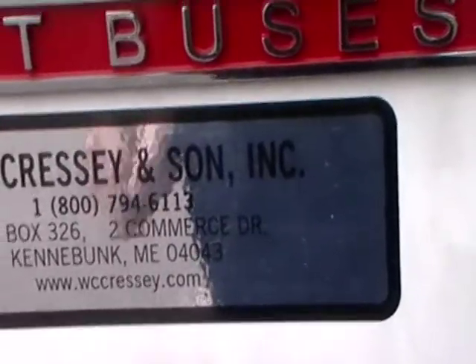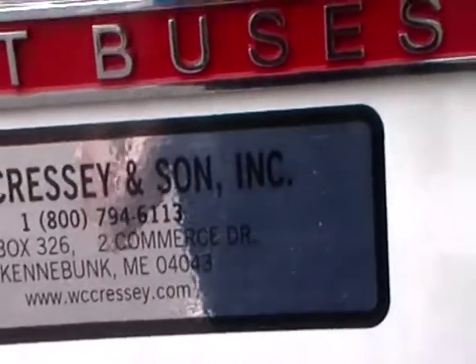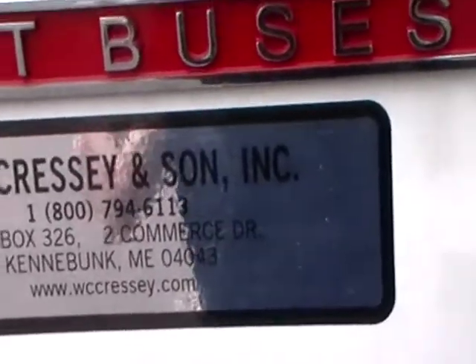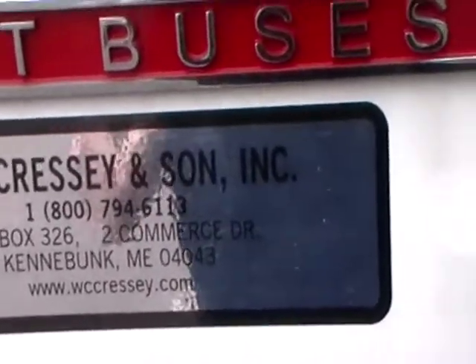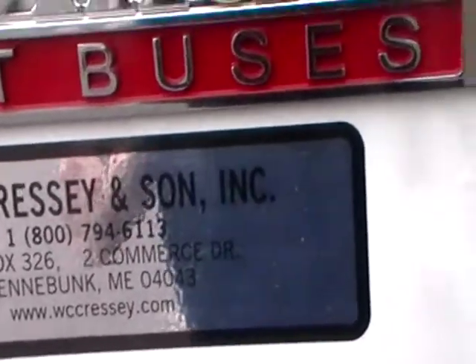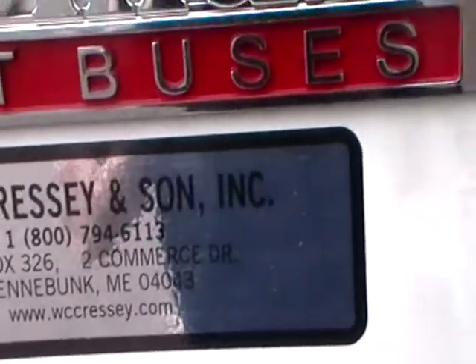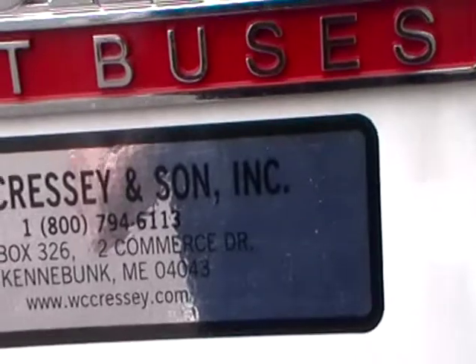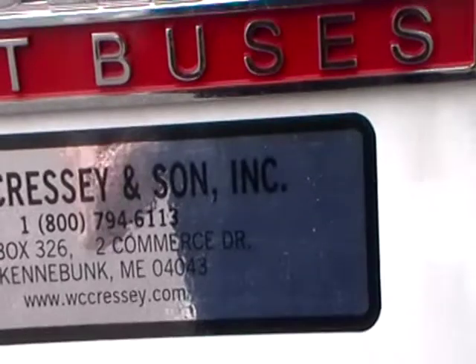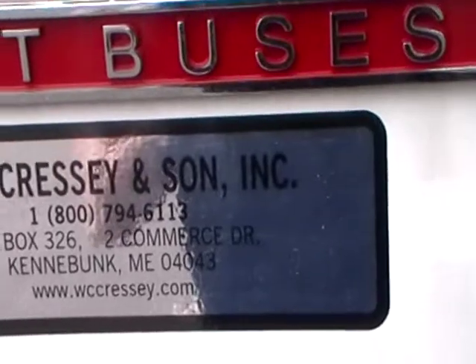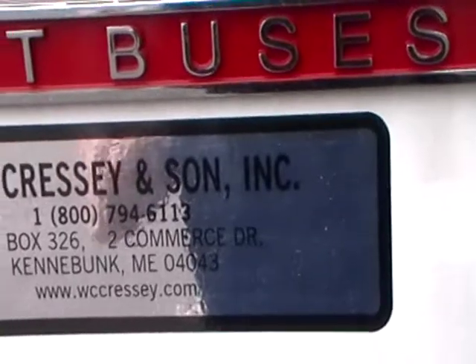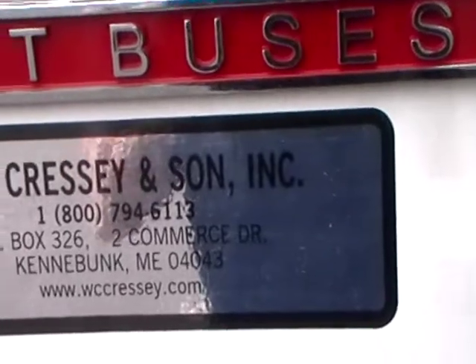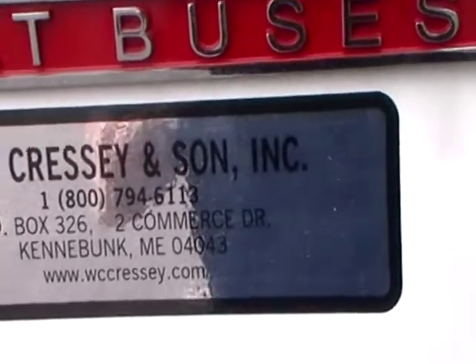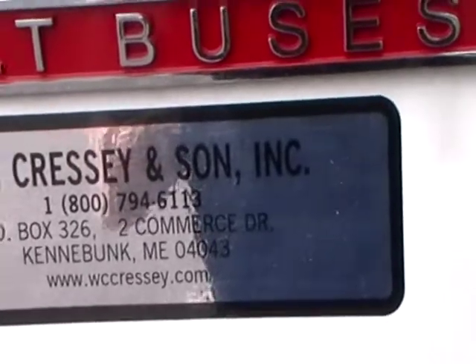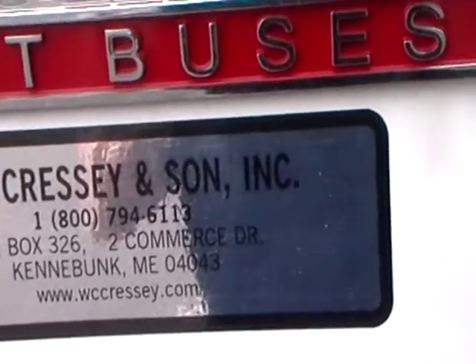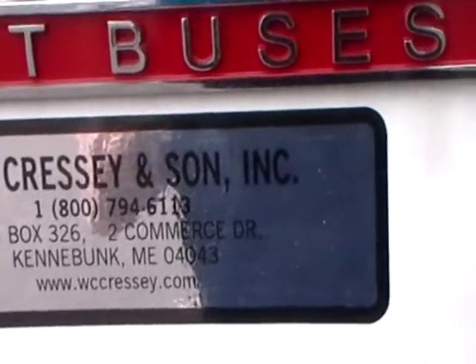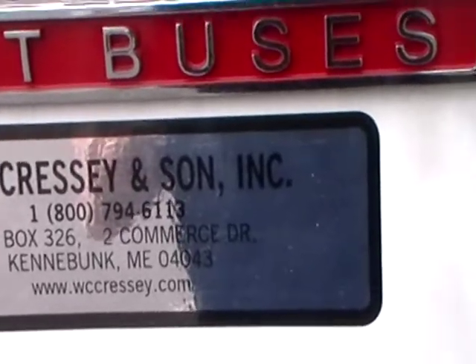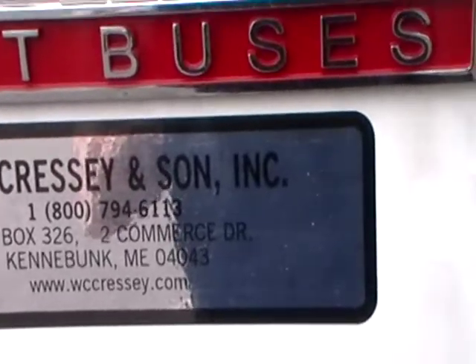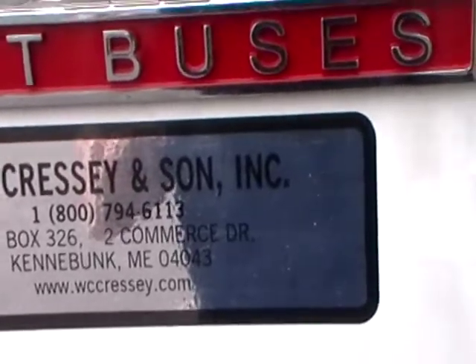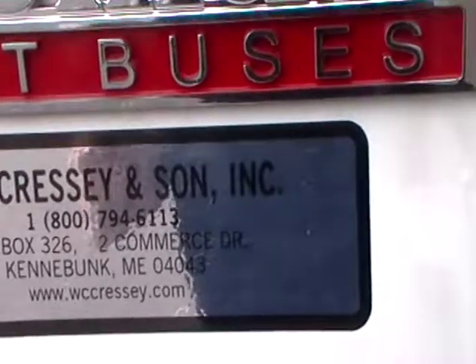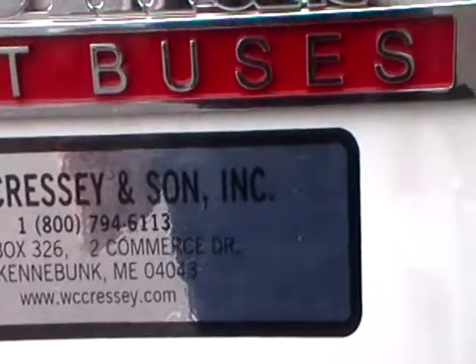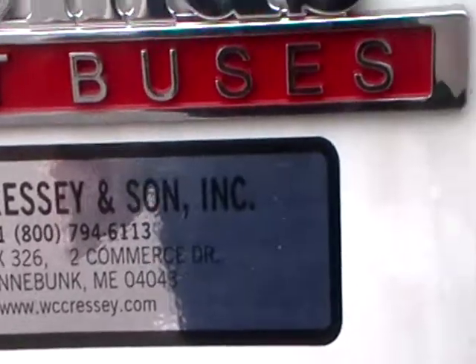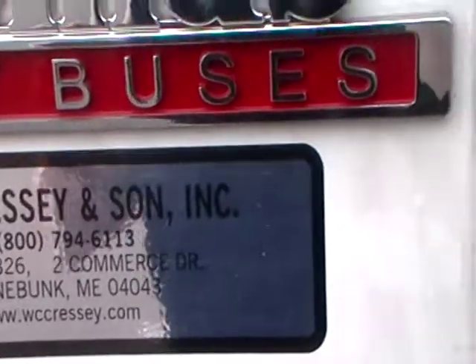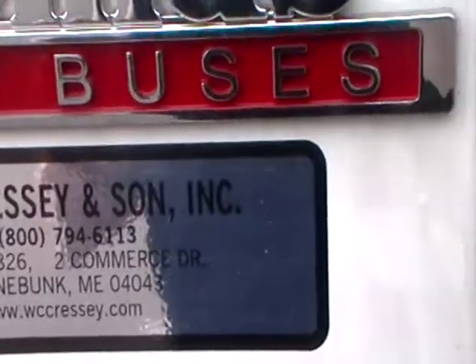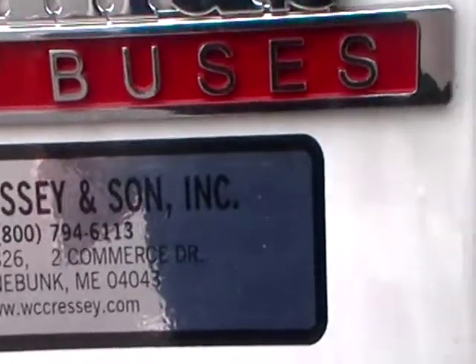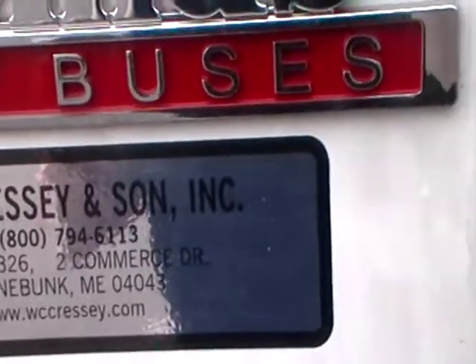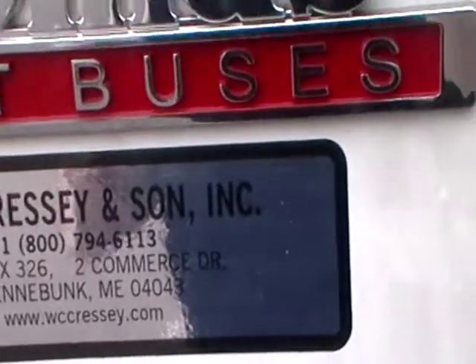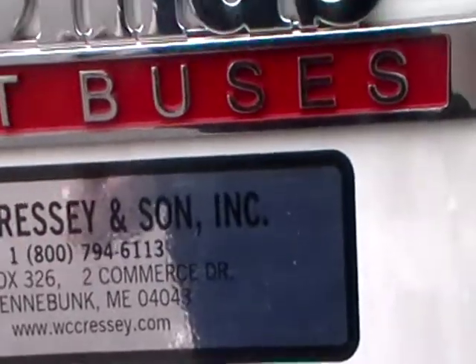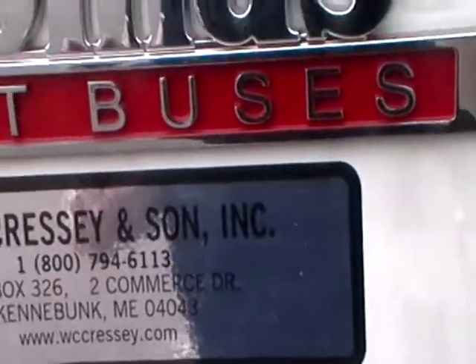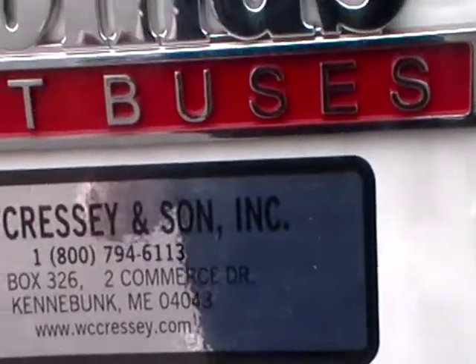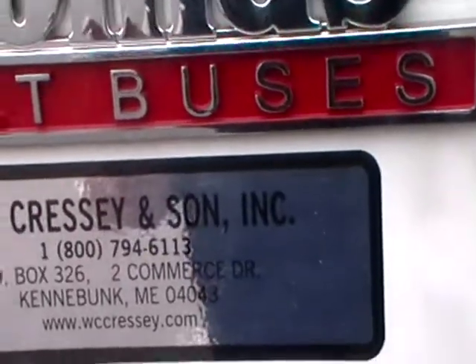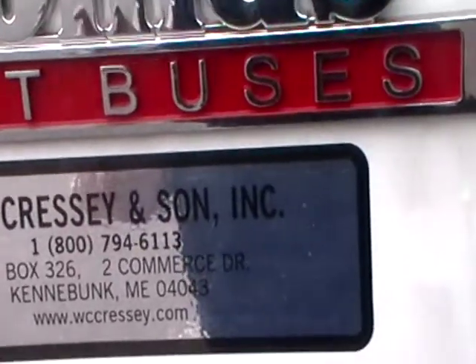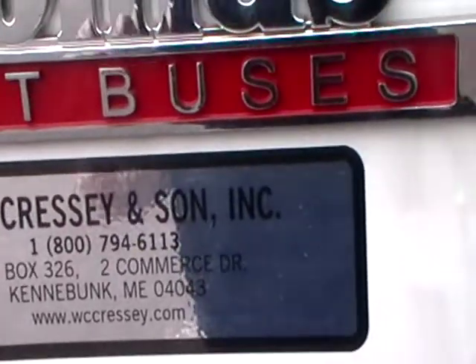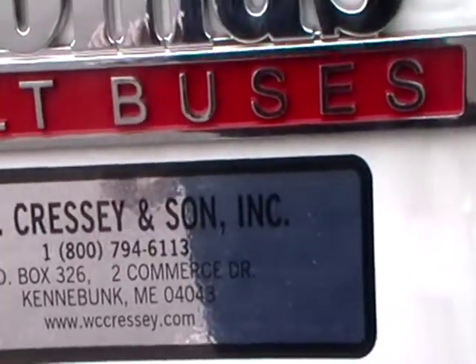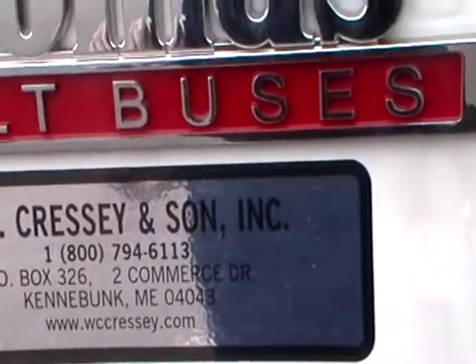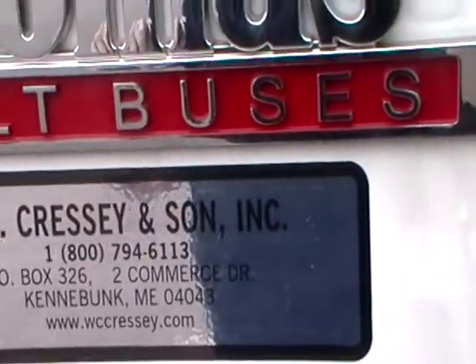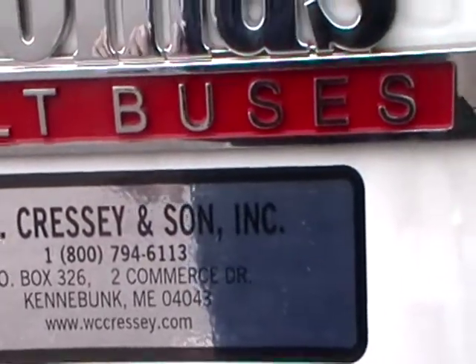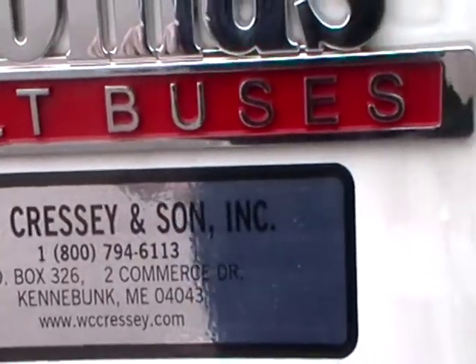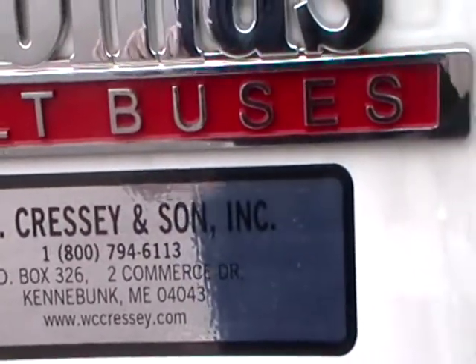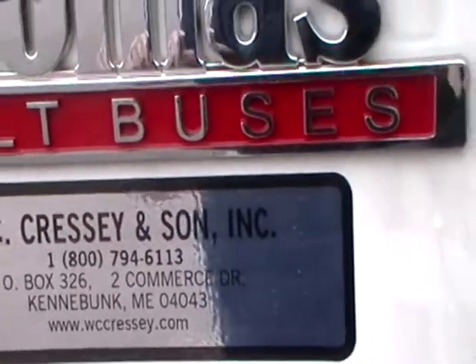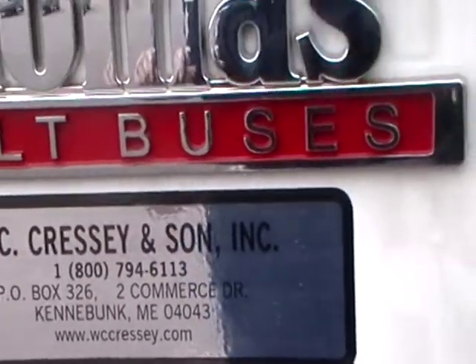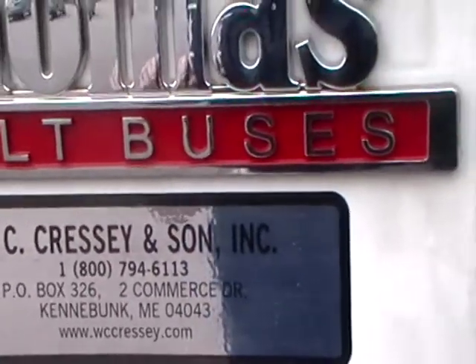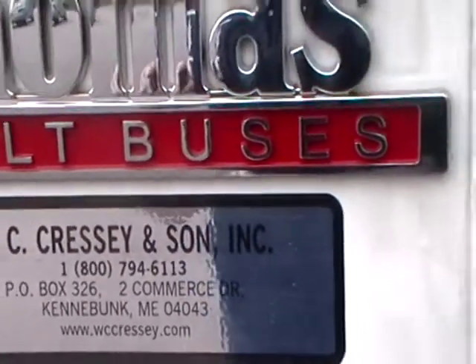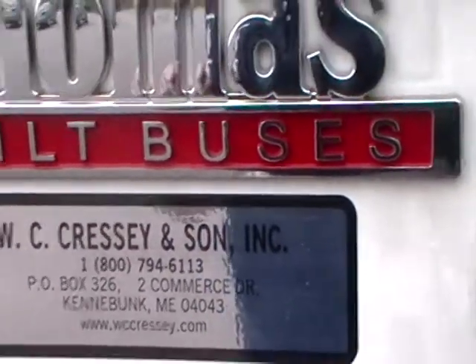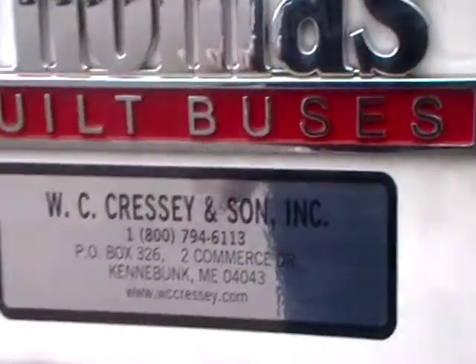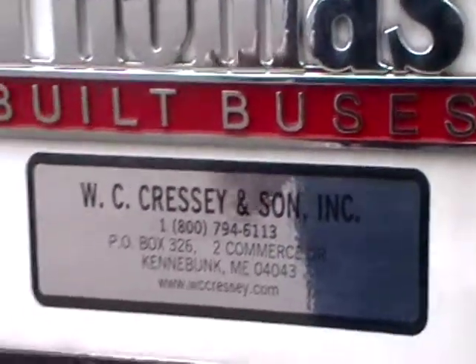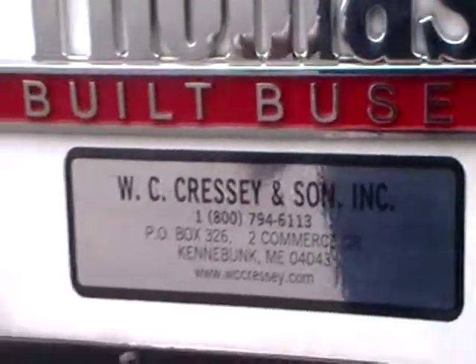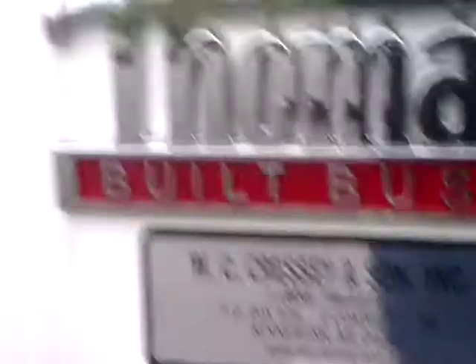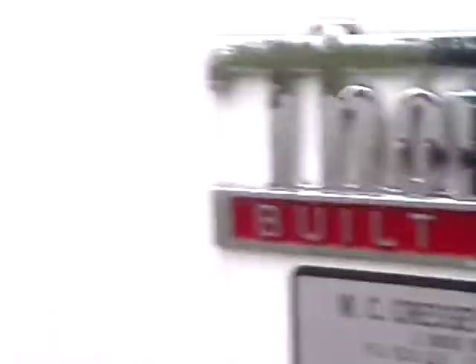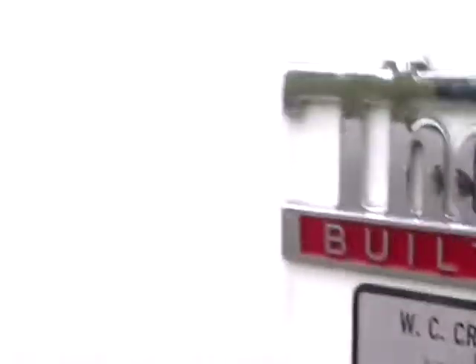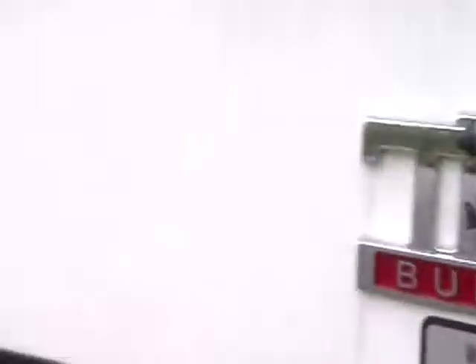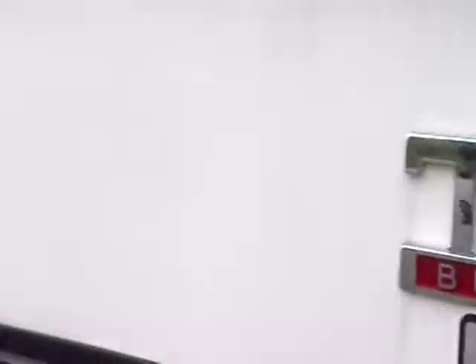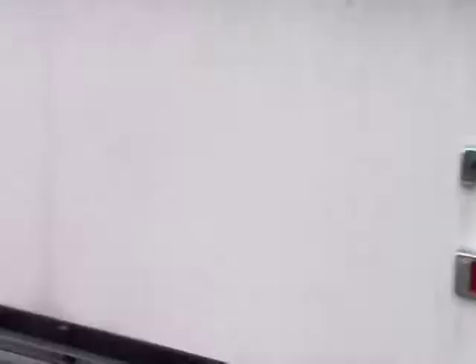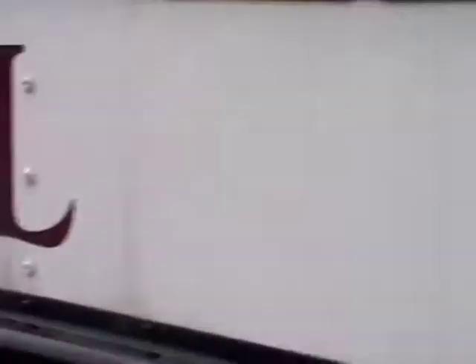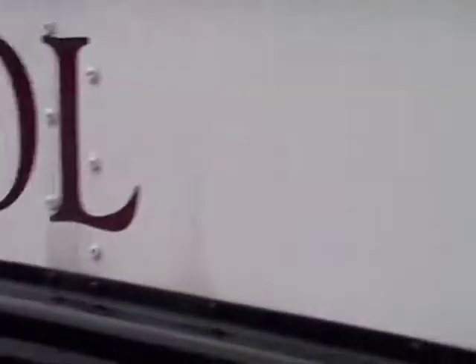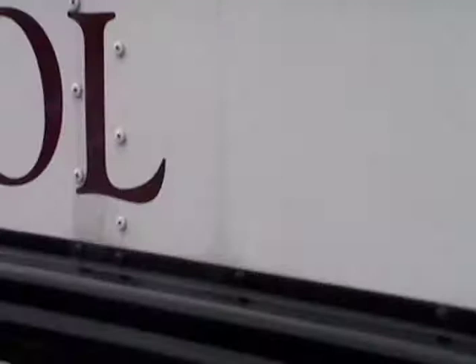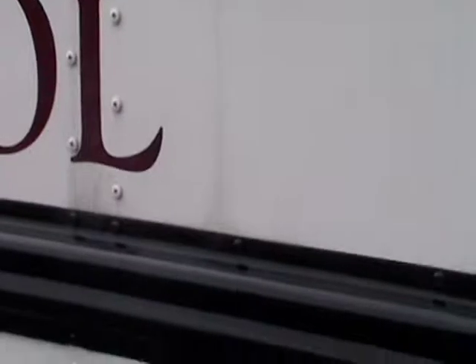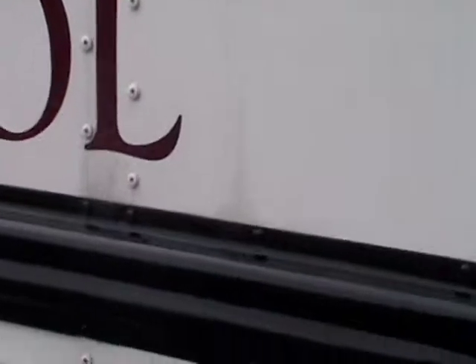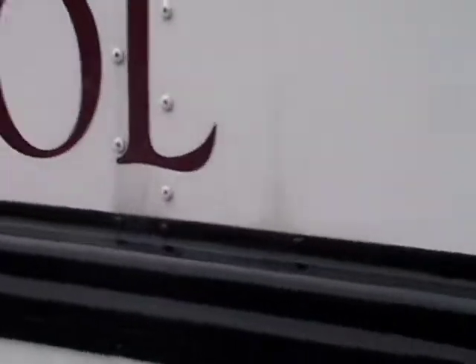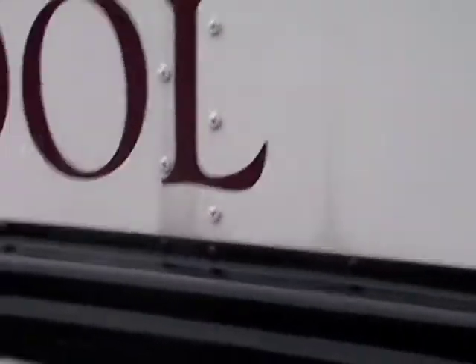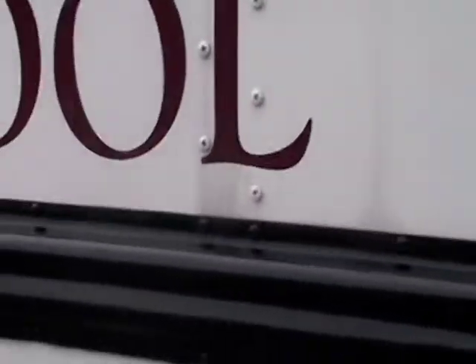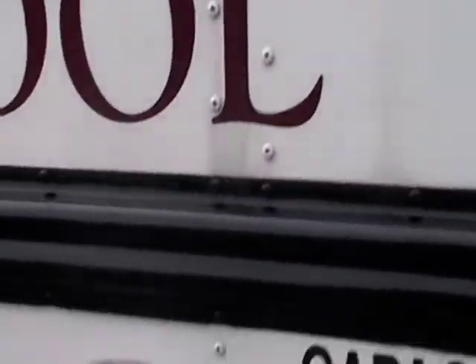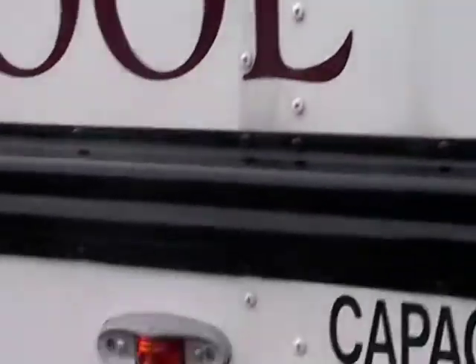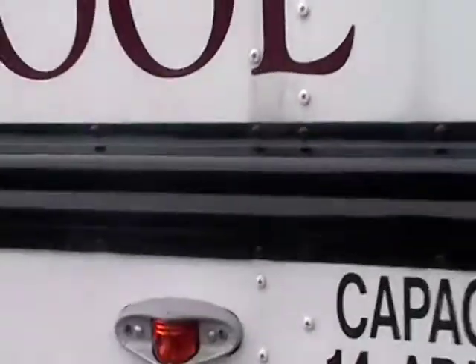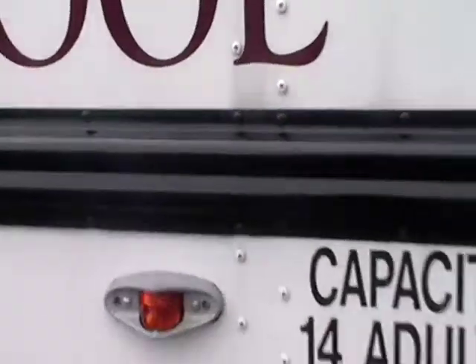True Commerce Drive, Kennebunk, Maine, and WCCressy.com.